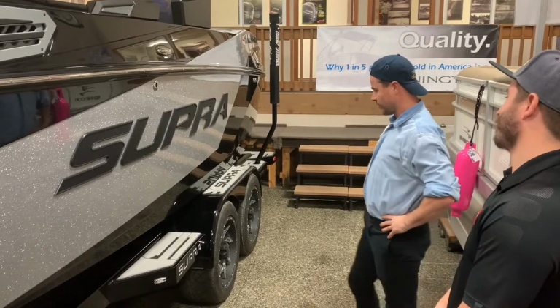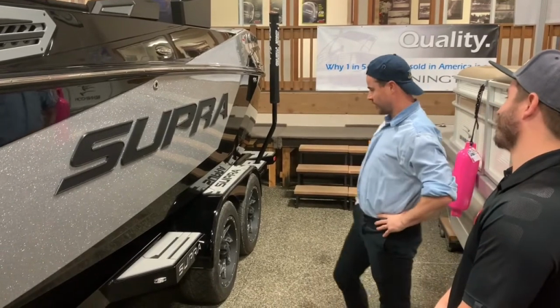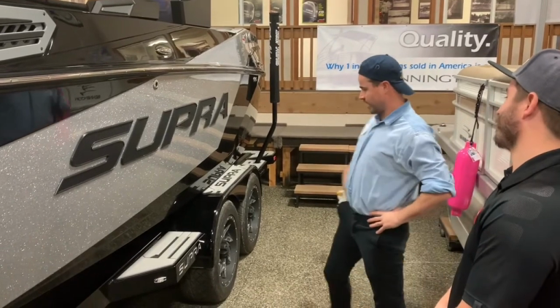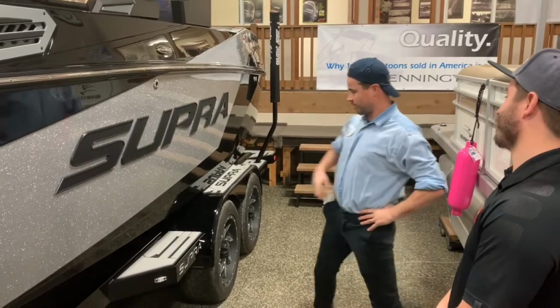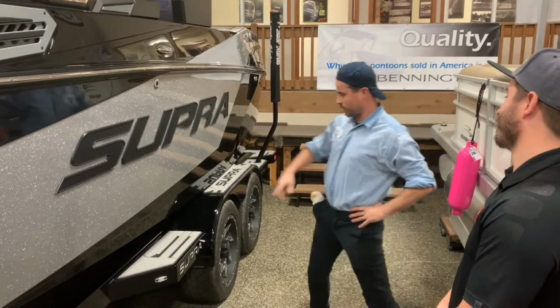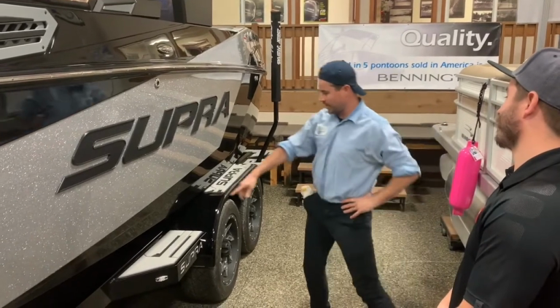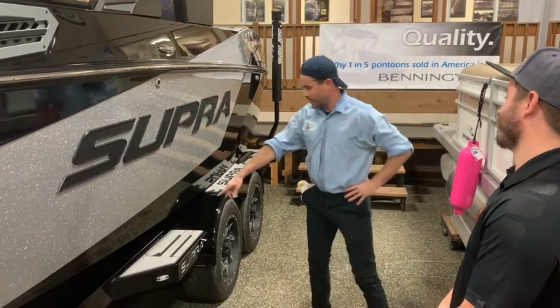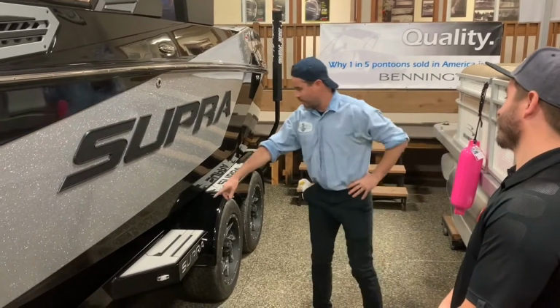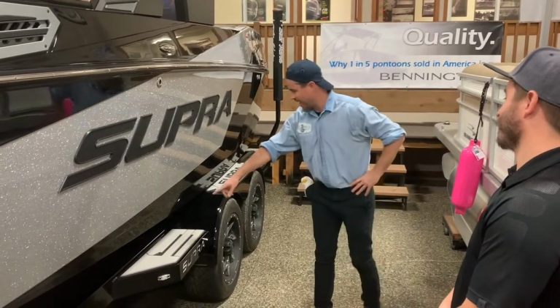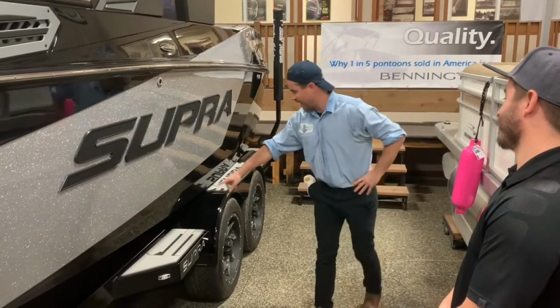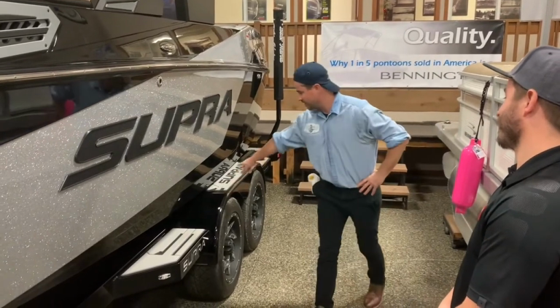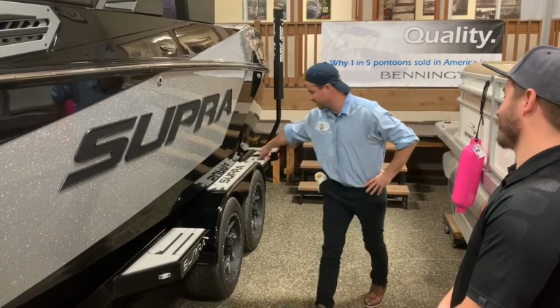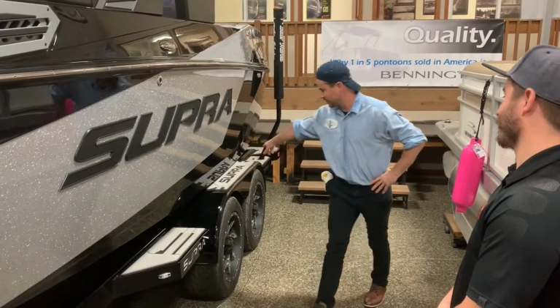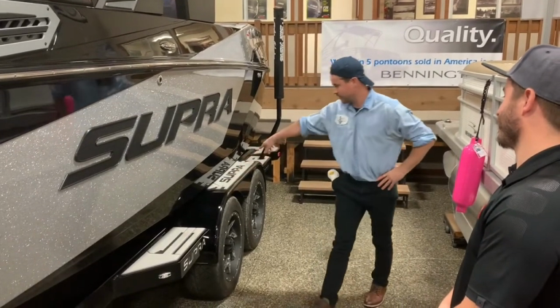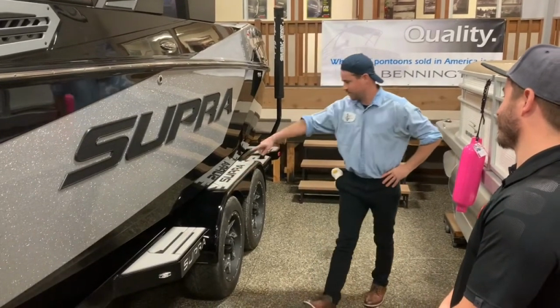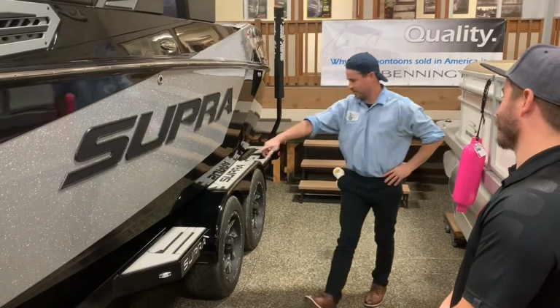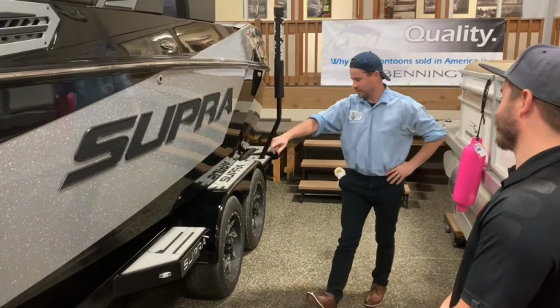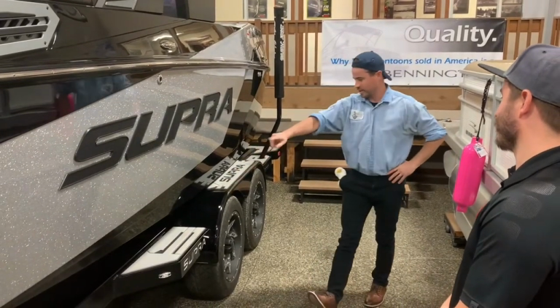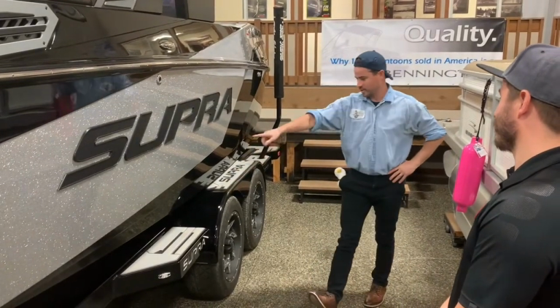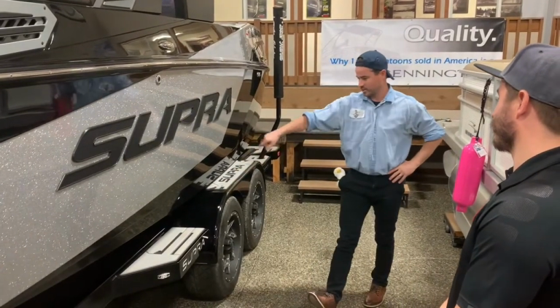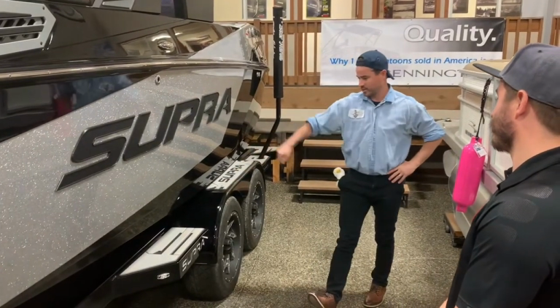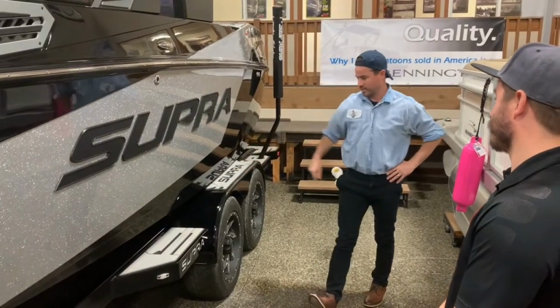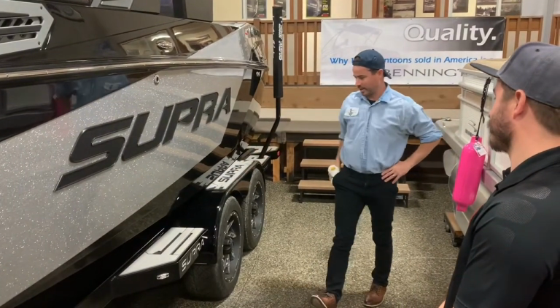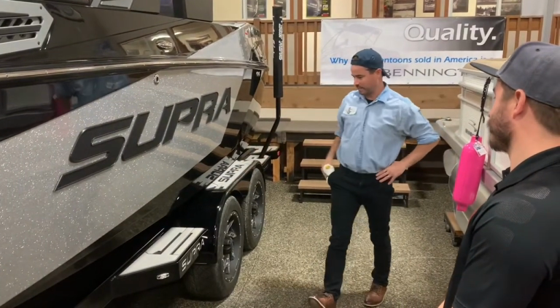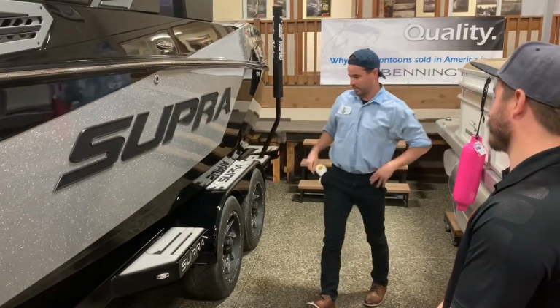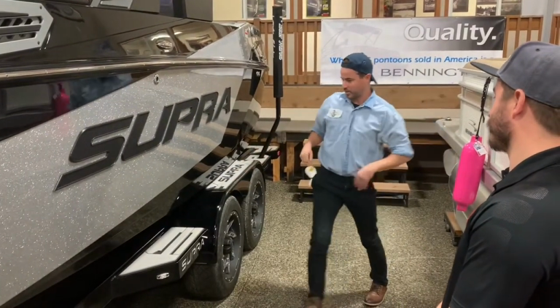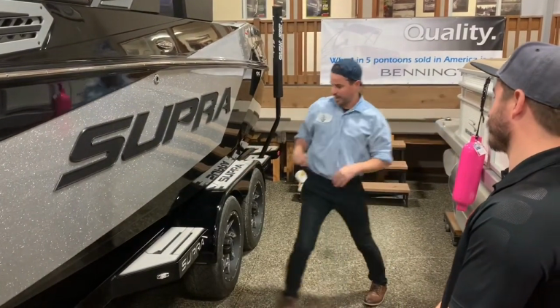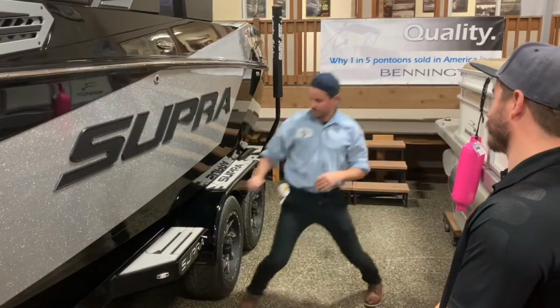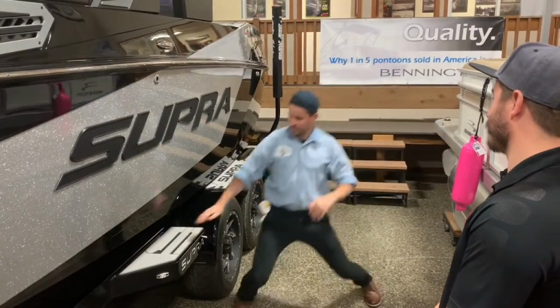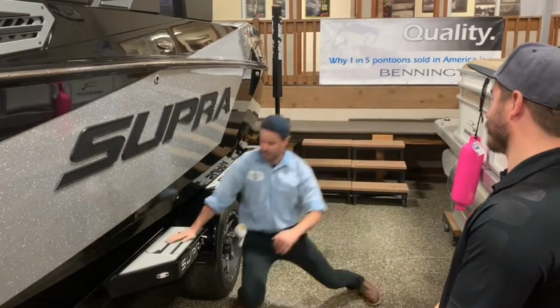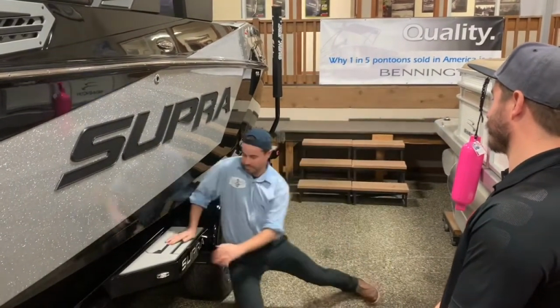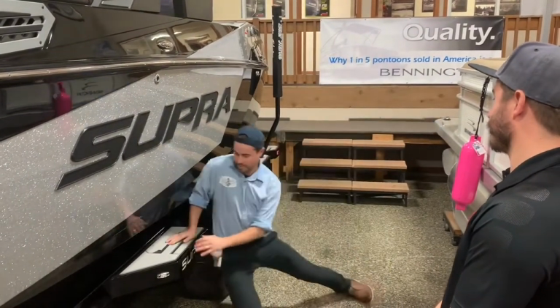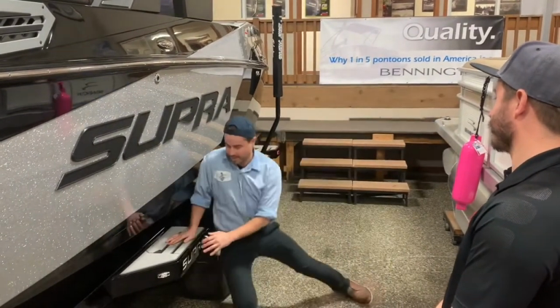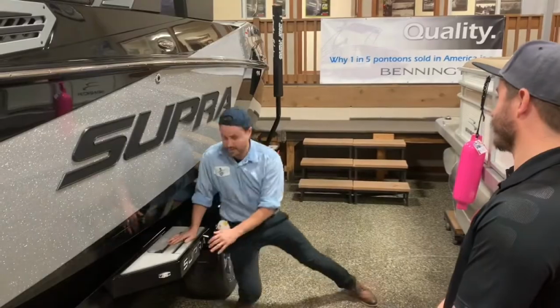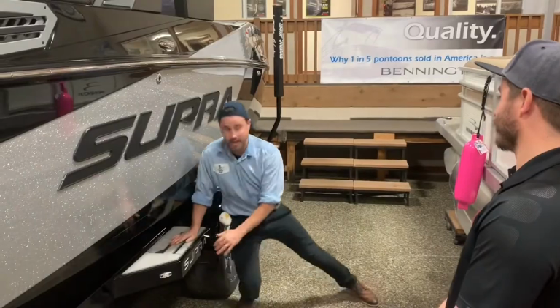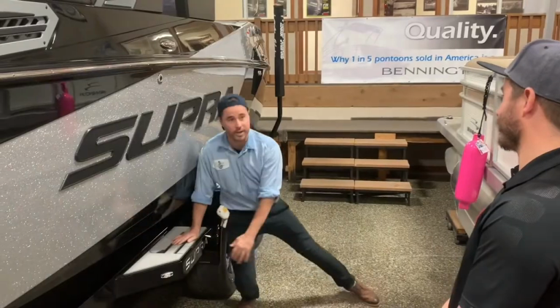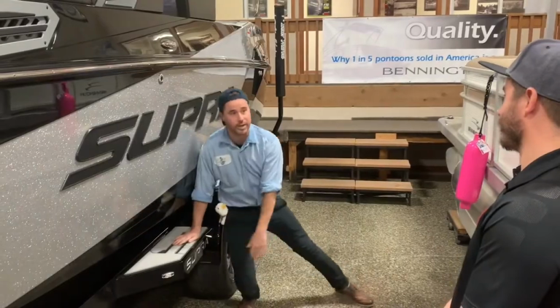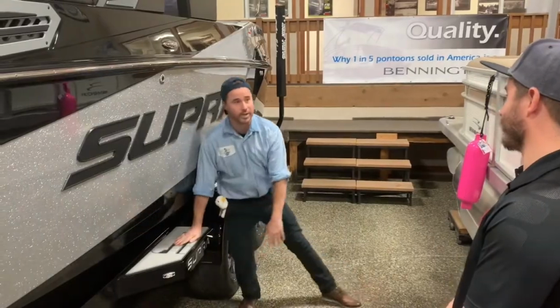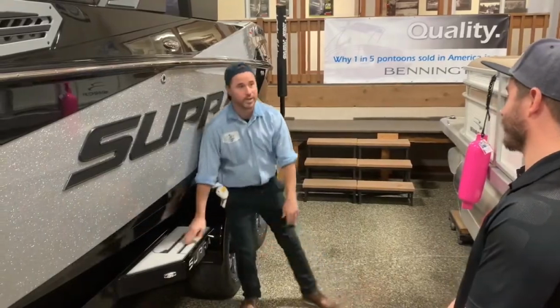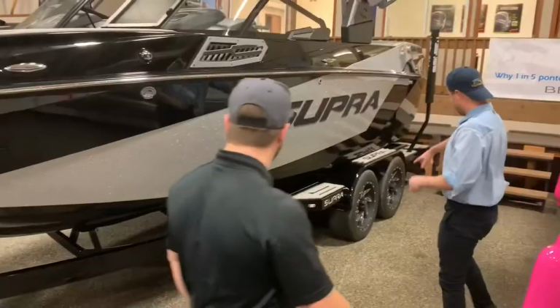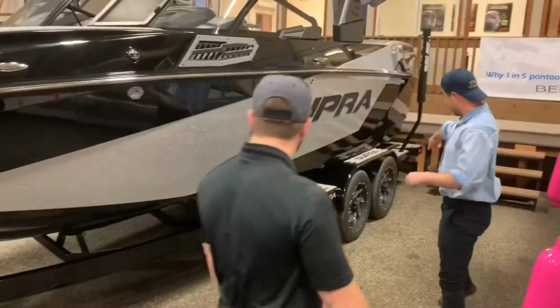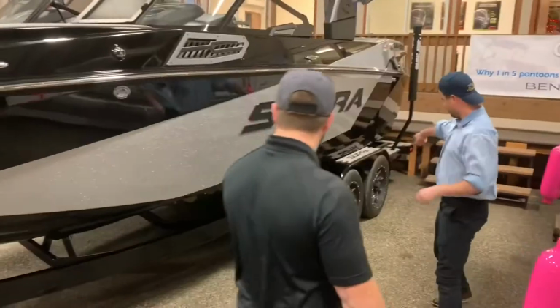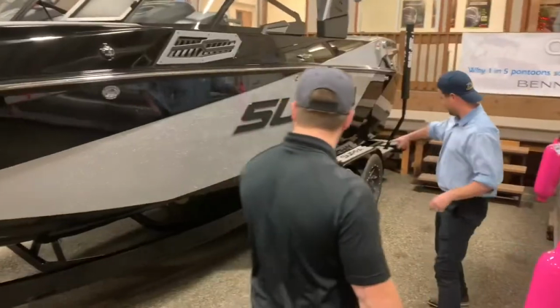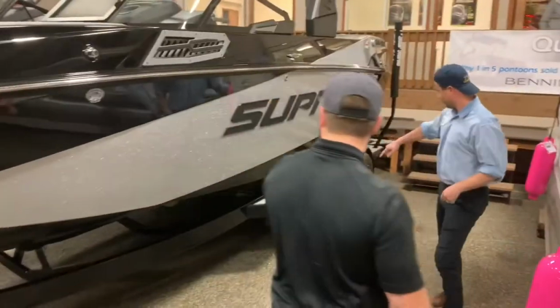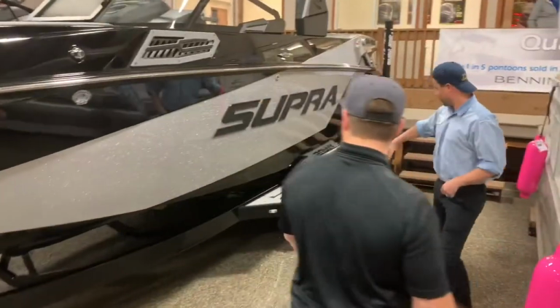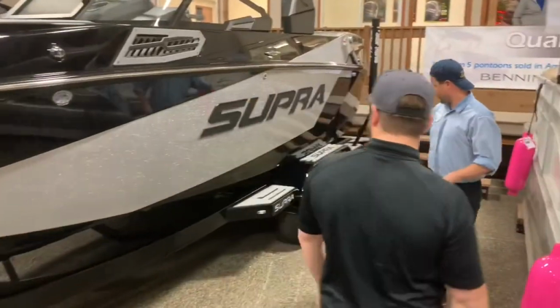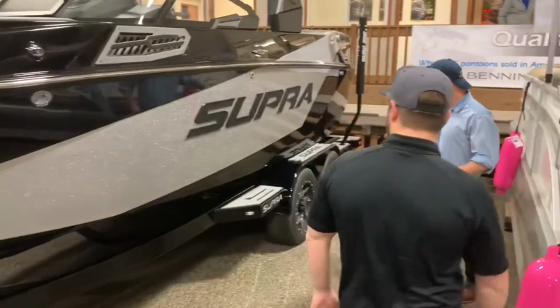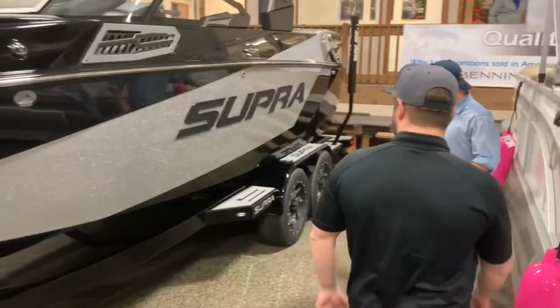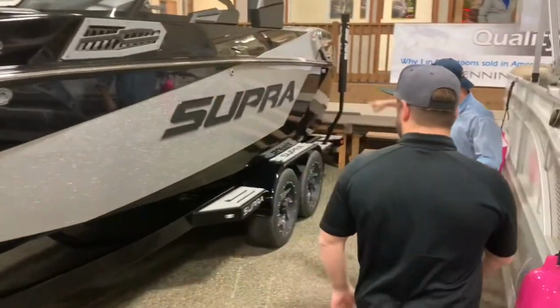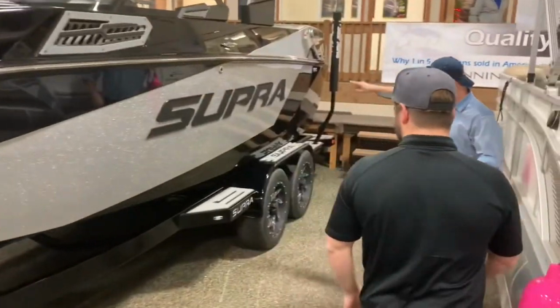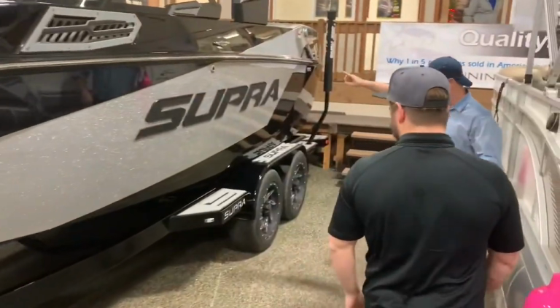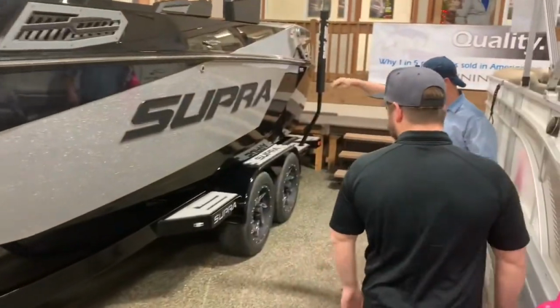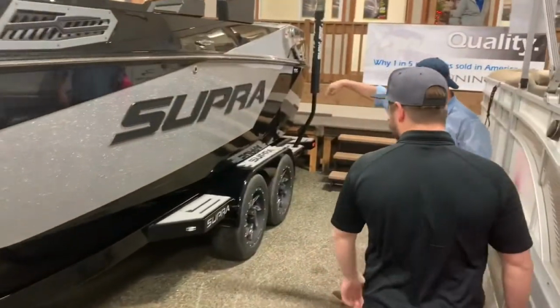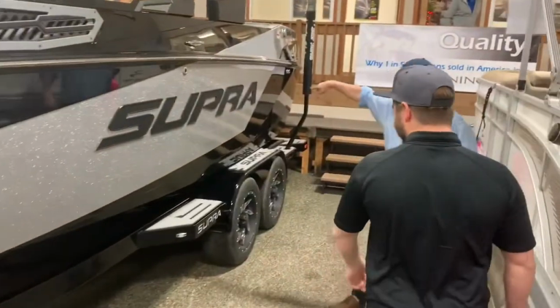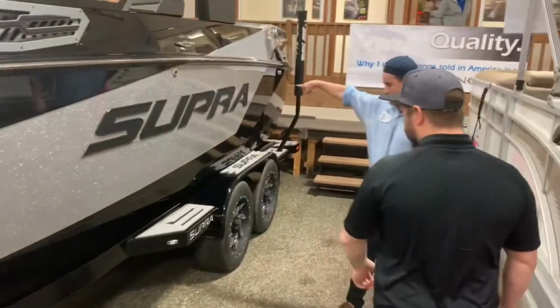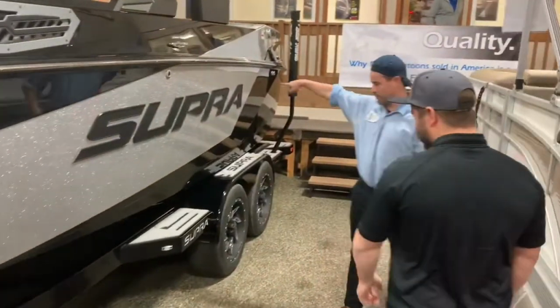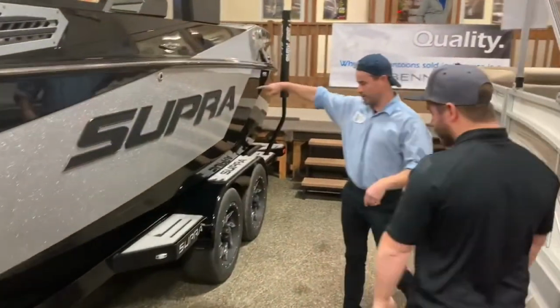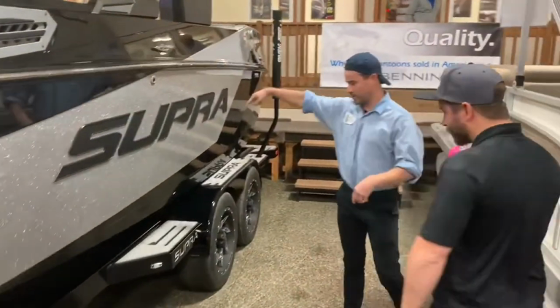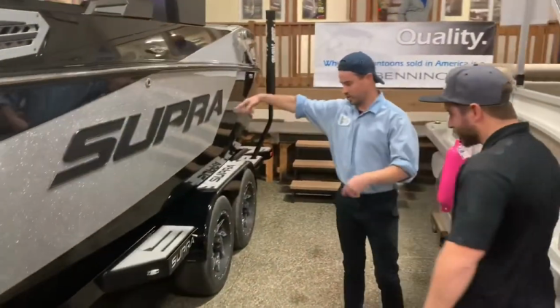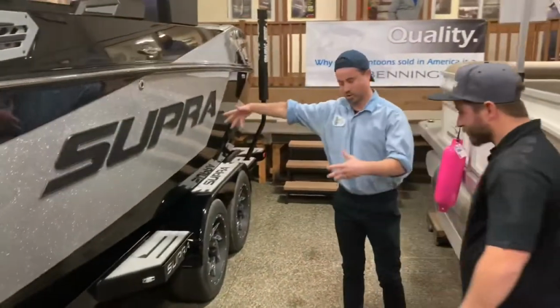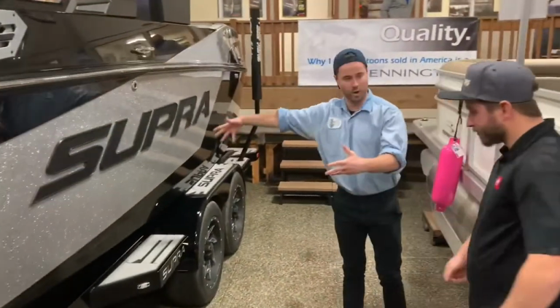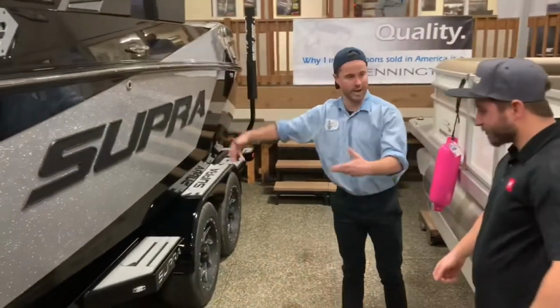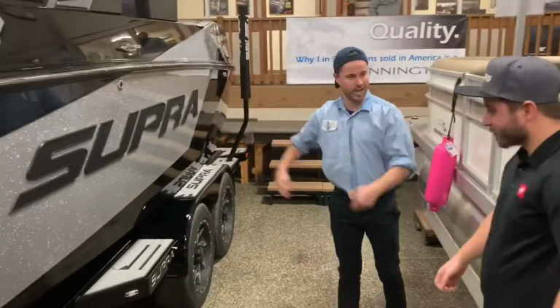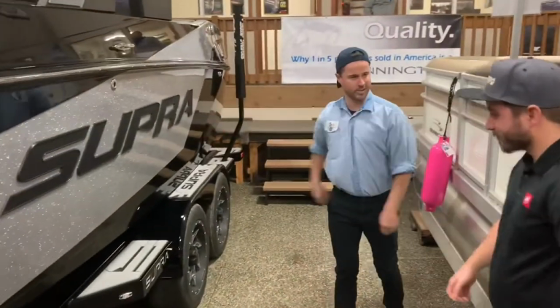You got pads and stuff on your trailer, so if you fall down or something it's not going to hurt. So it's got one, two, three, four — so it's quad axle? That's actually going to be a tandem axle trailer from Supra.